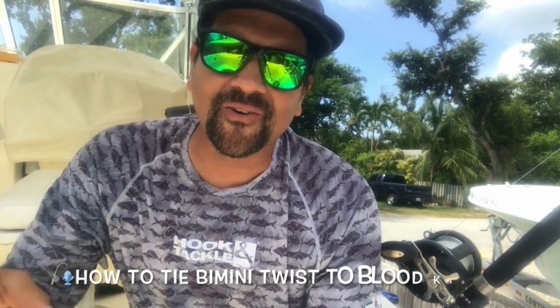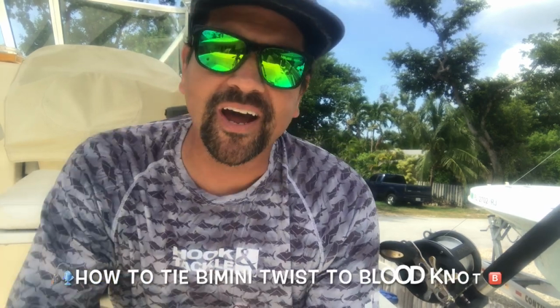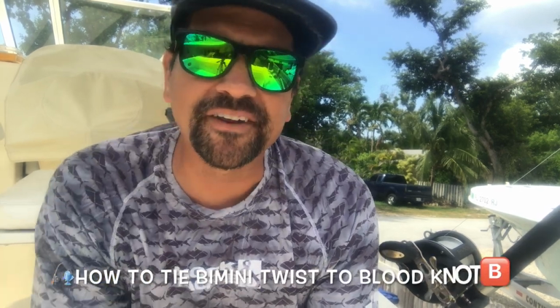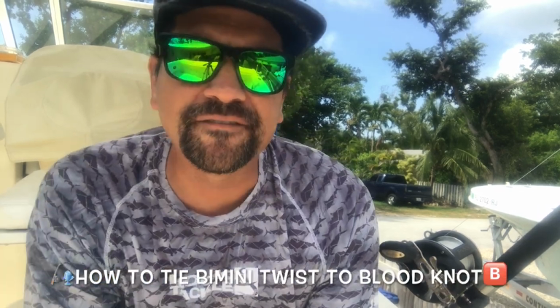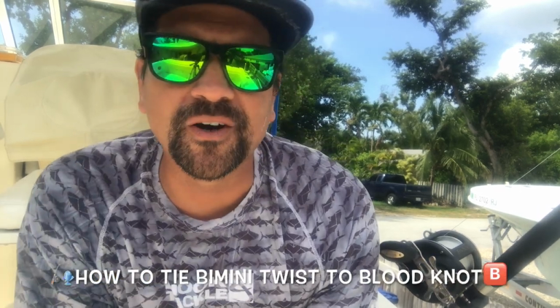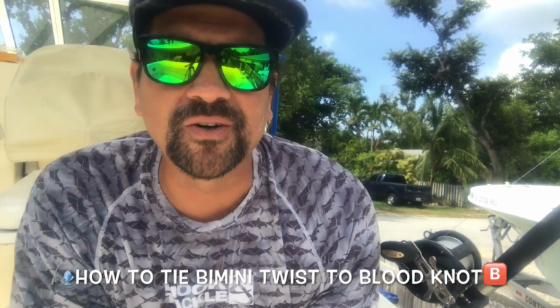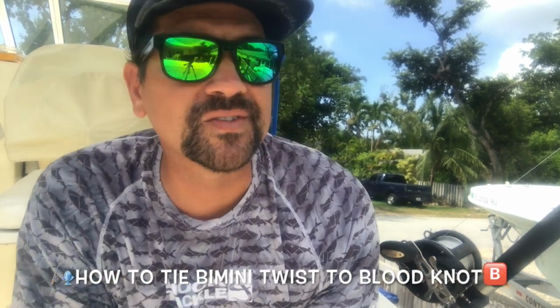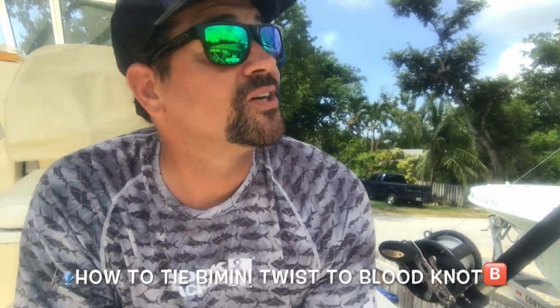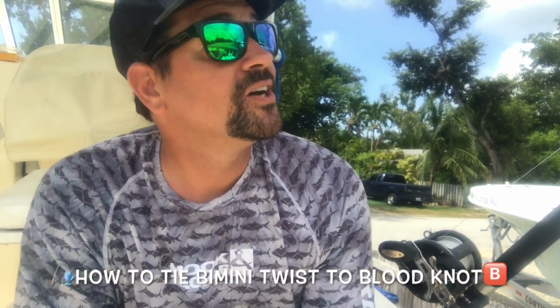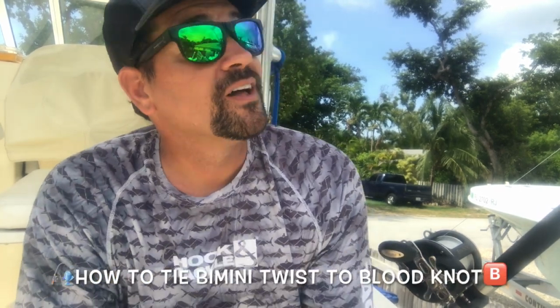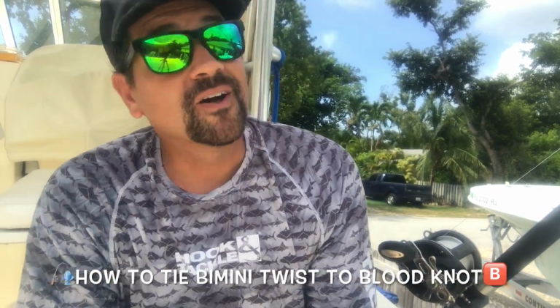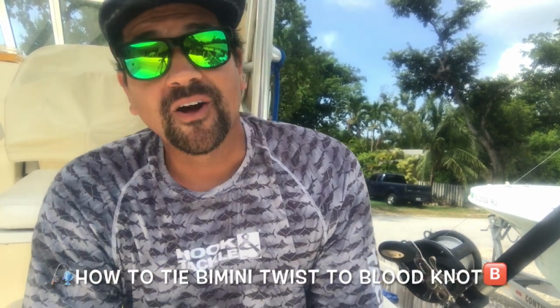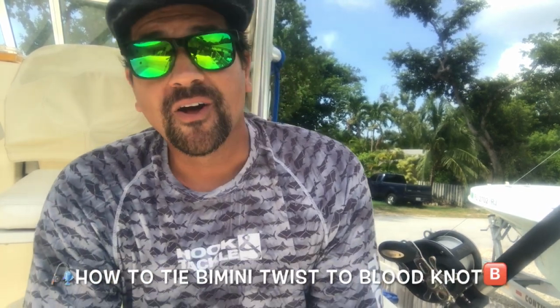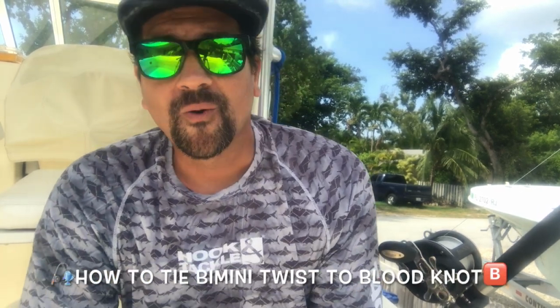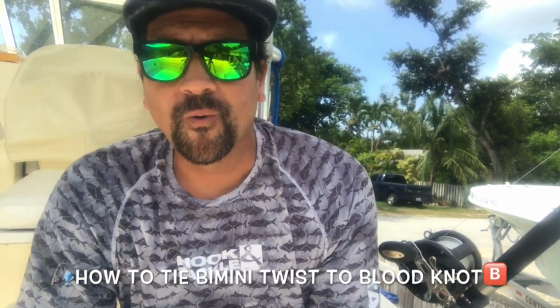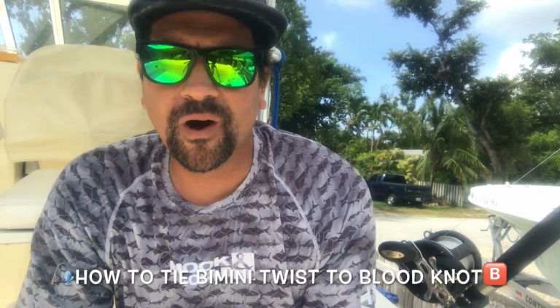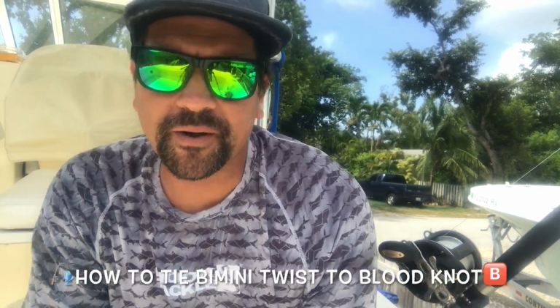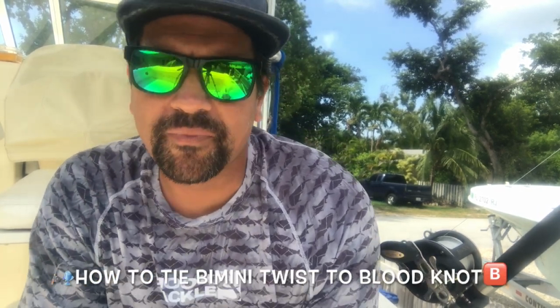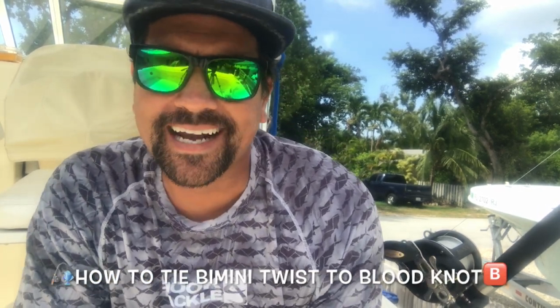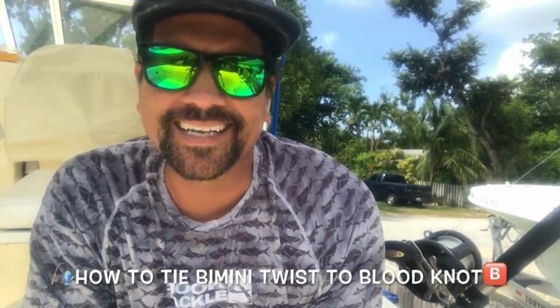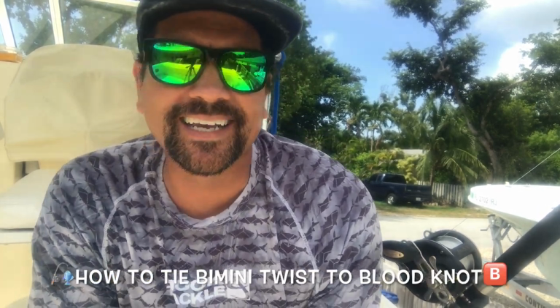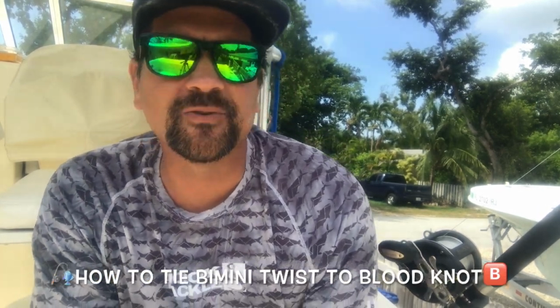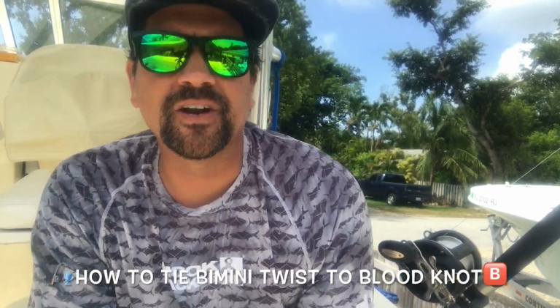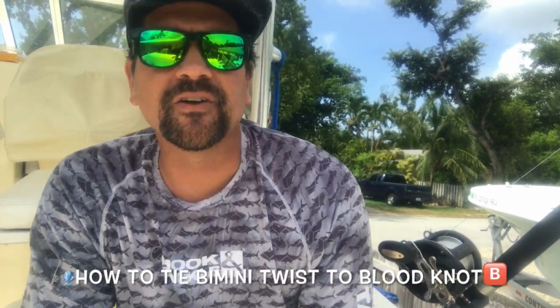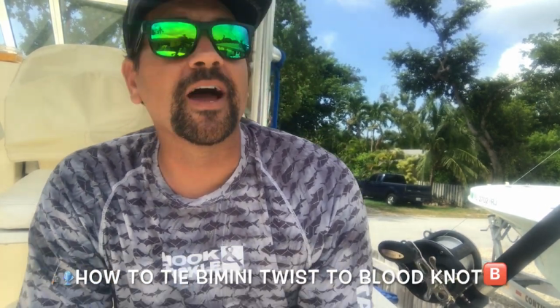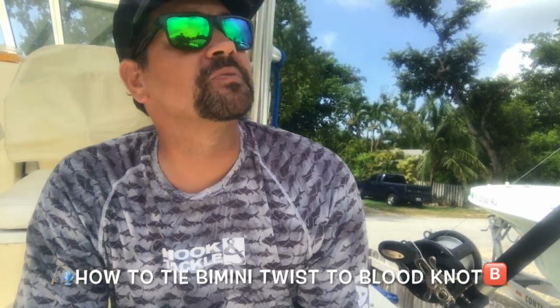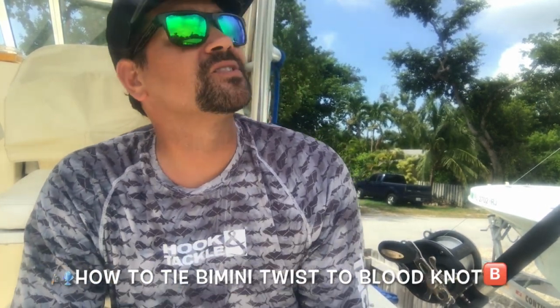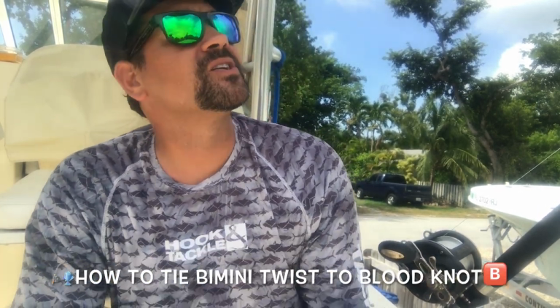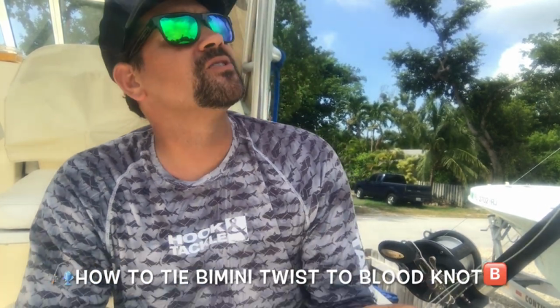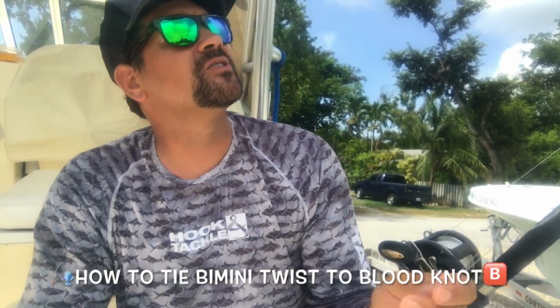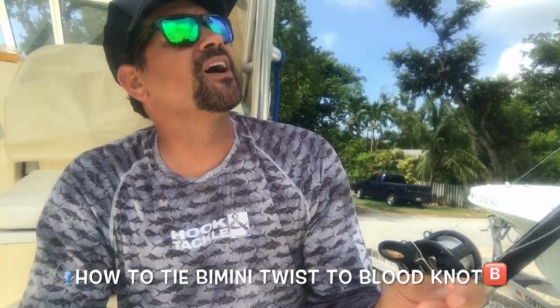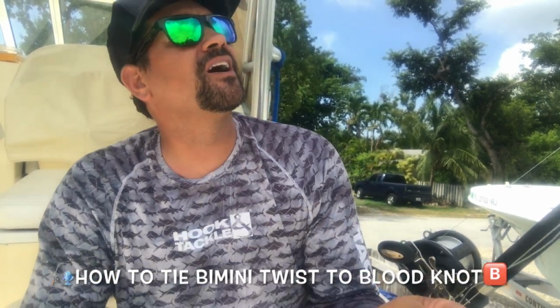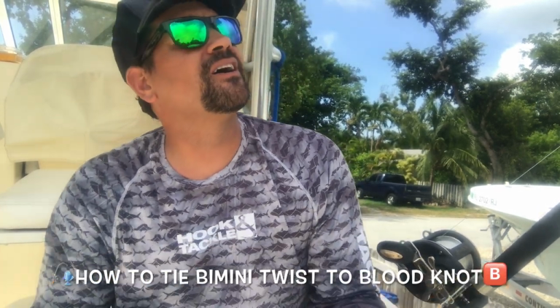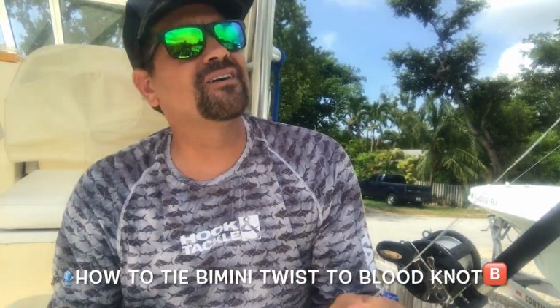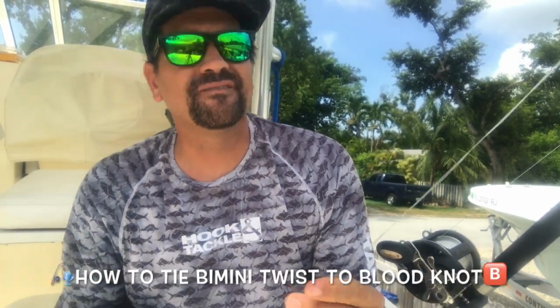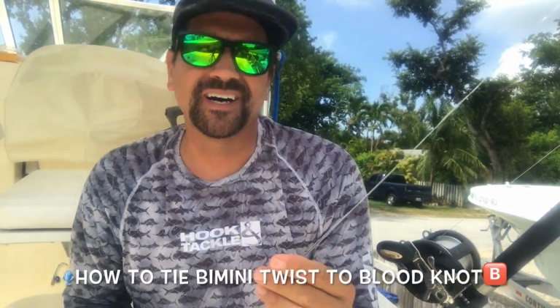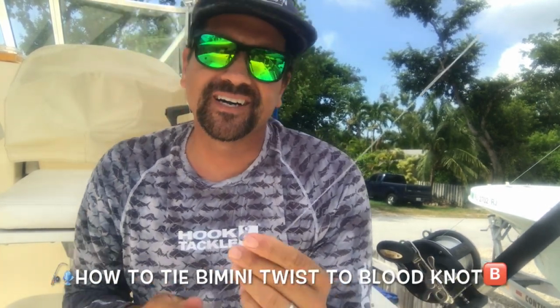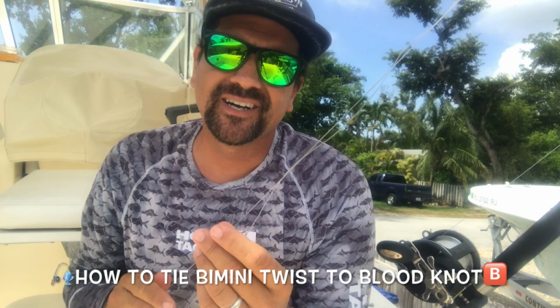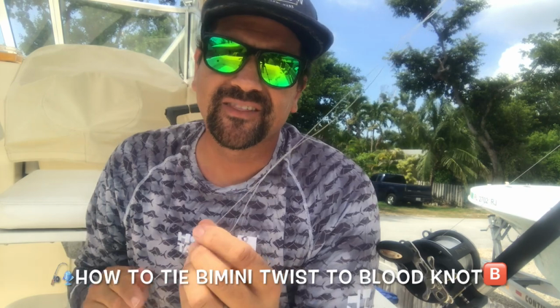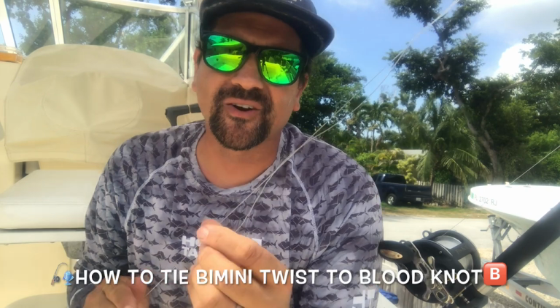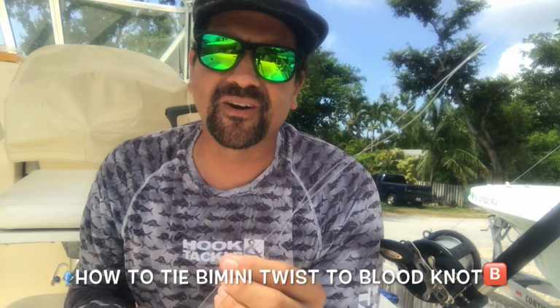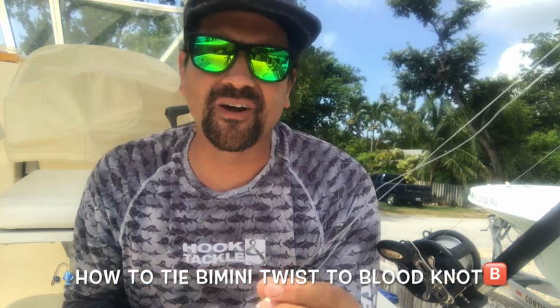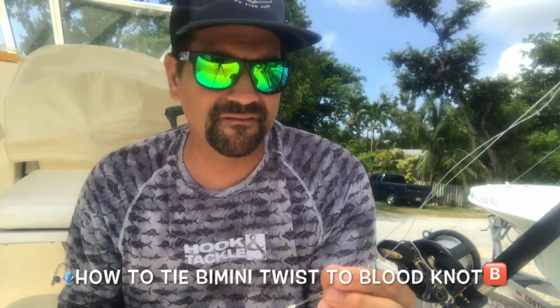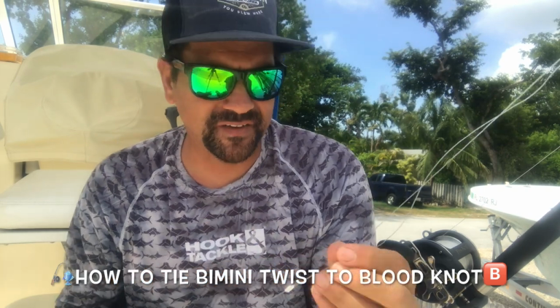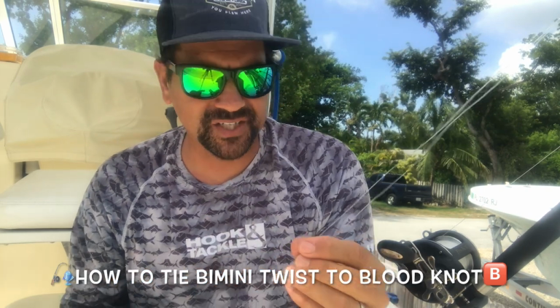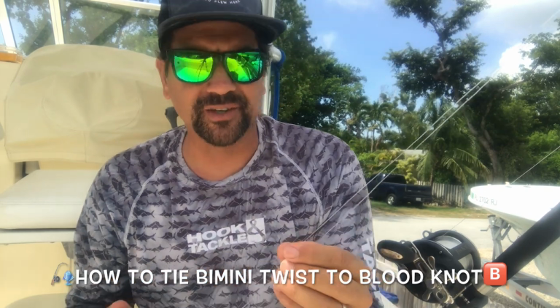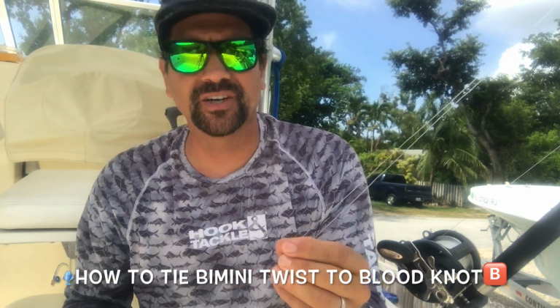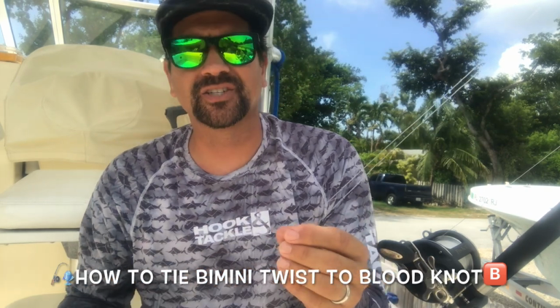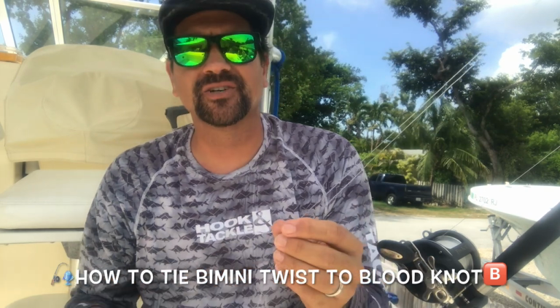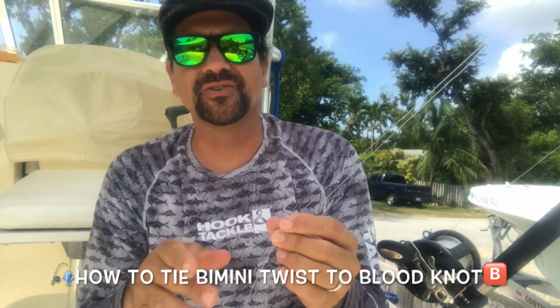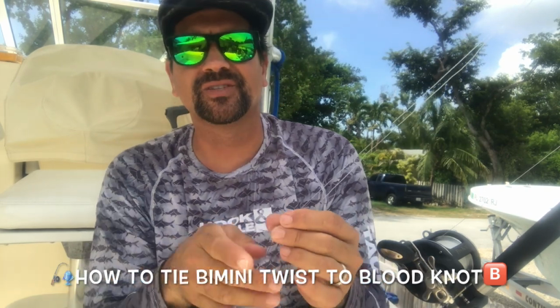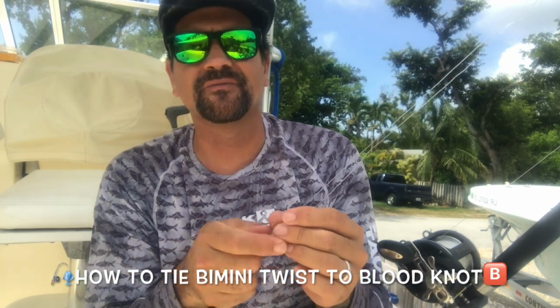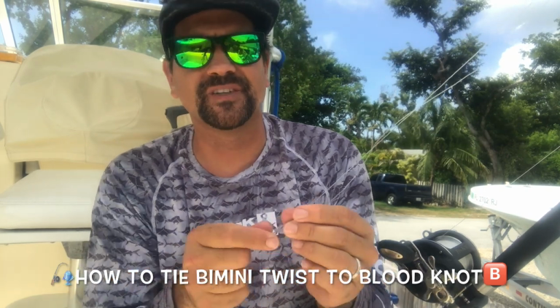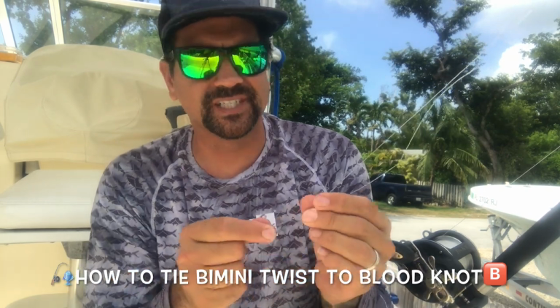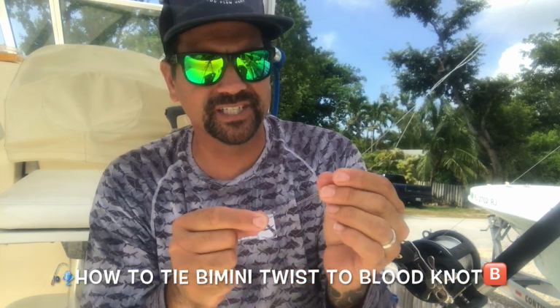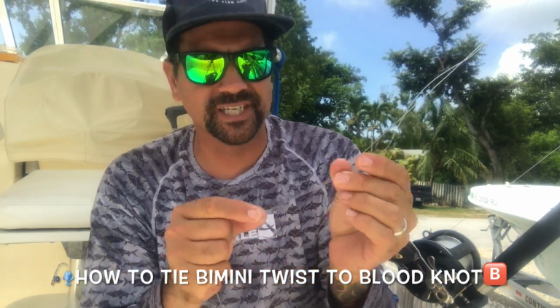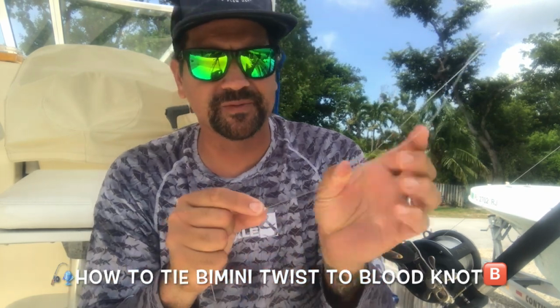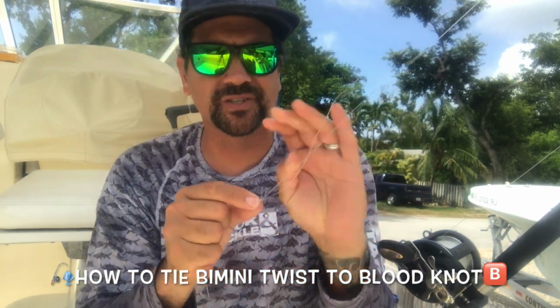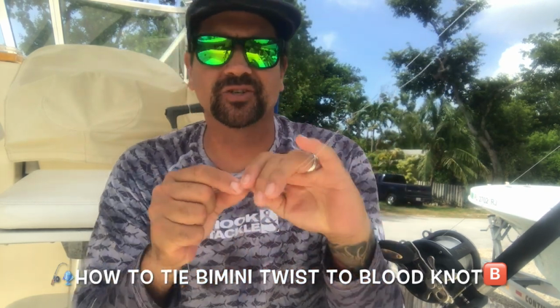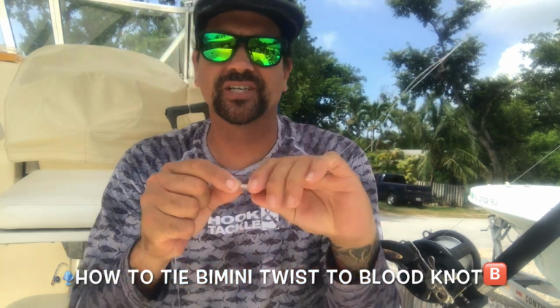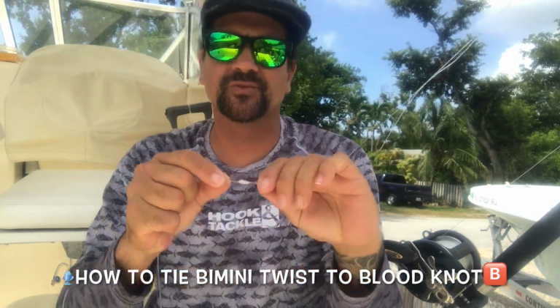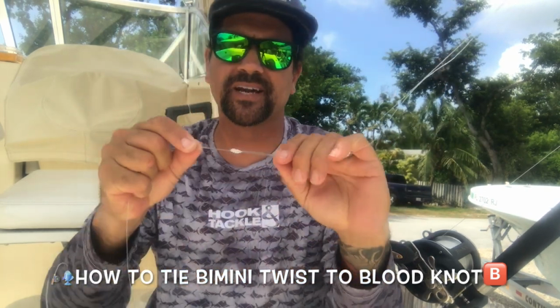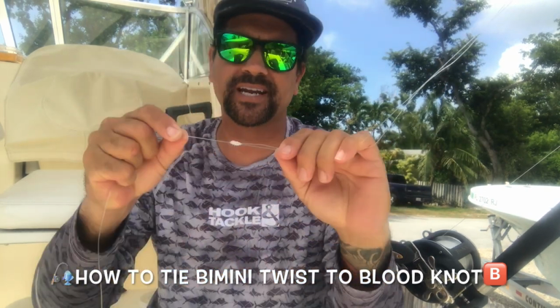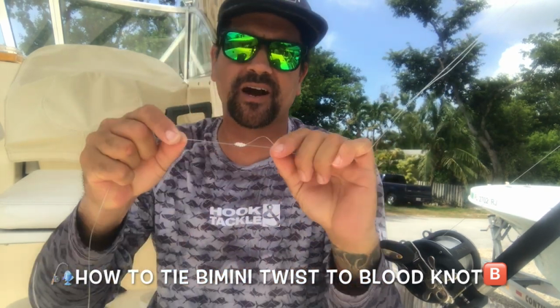Alrighty folks, welcome back again to another episode of Third Alarm Fishing. I'm gonna show you some fishing tips and tricks right now.